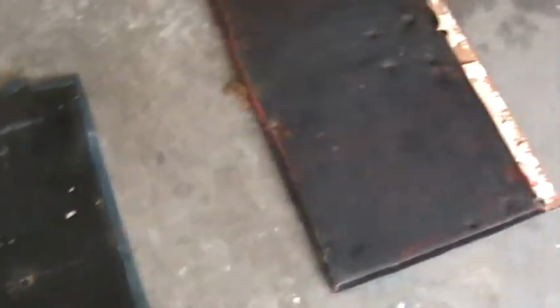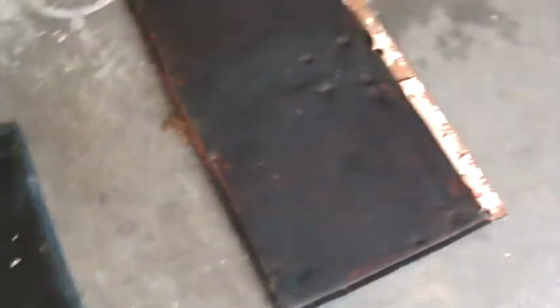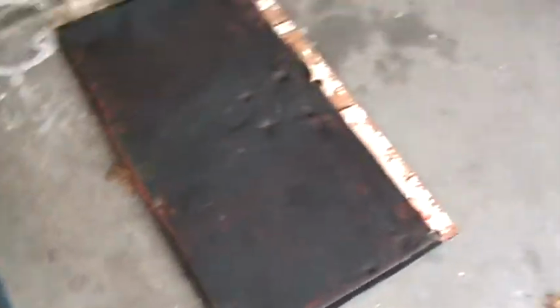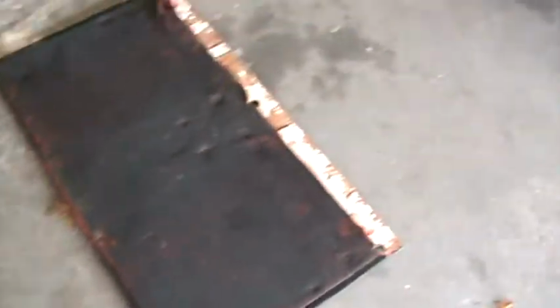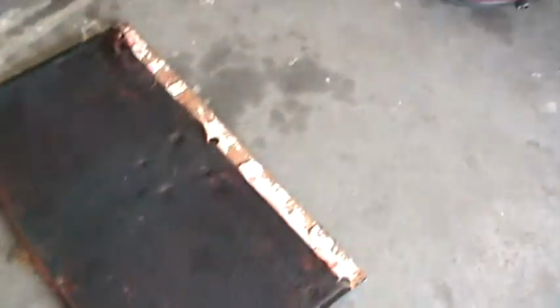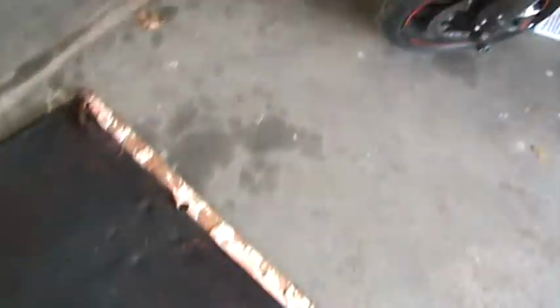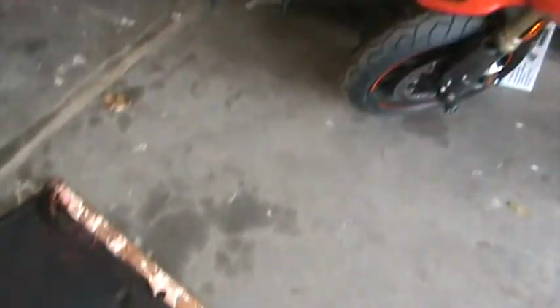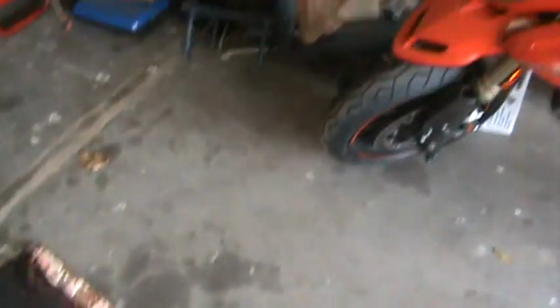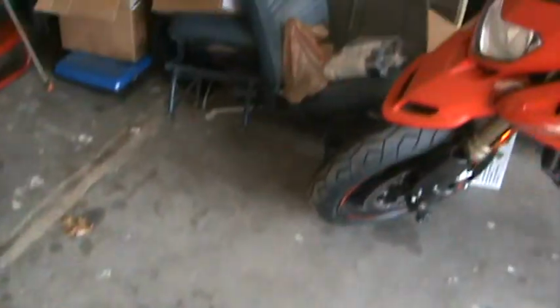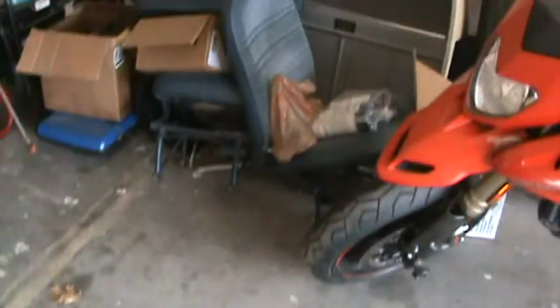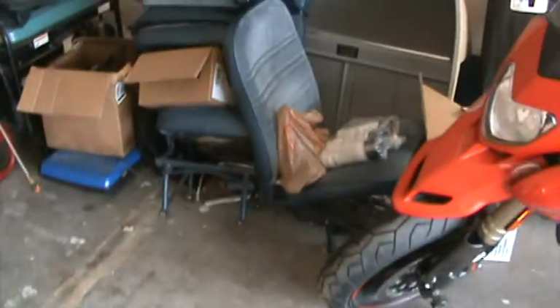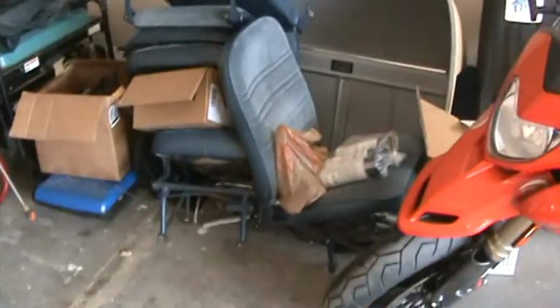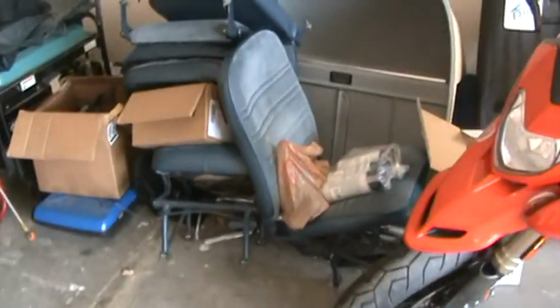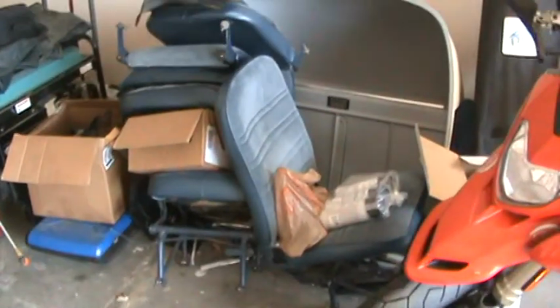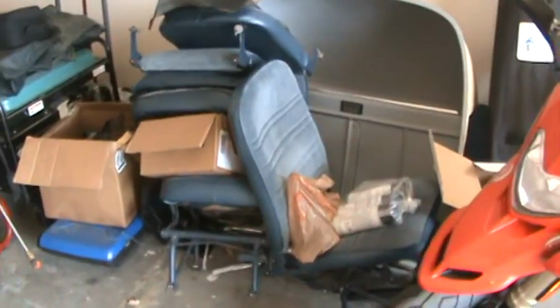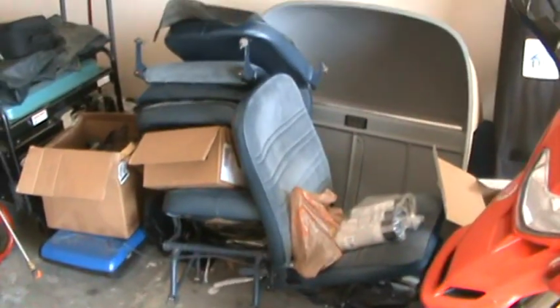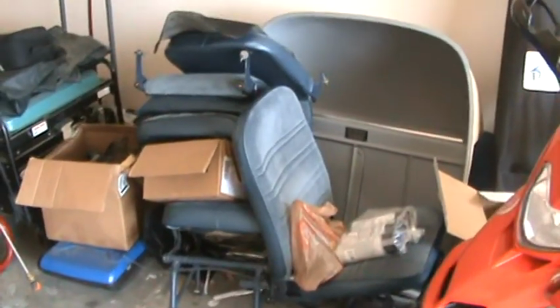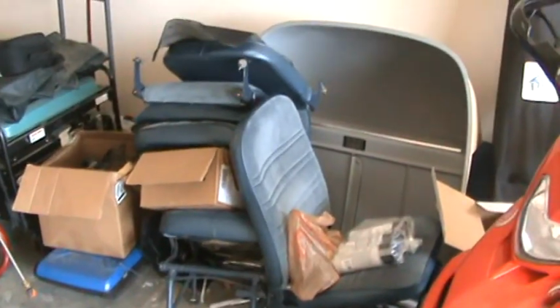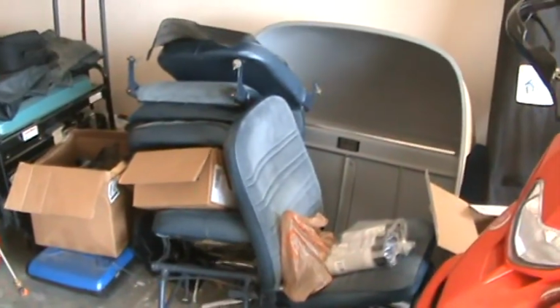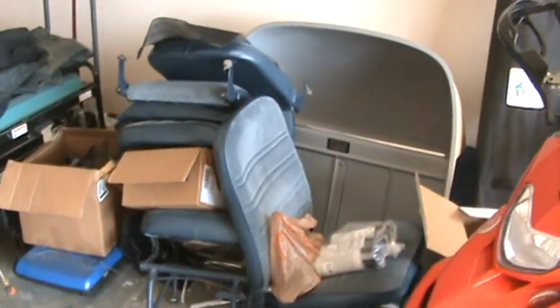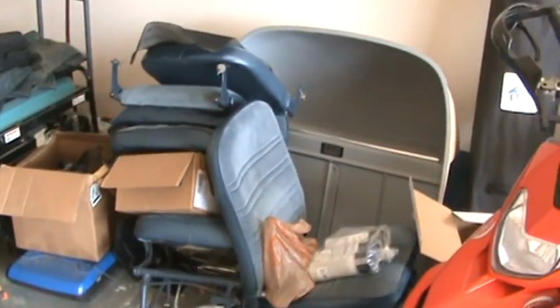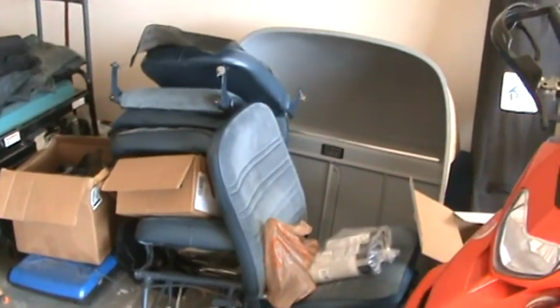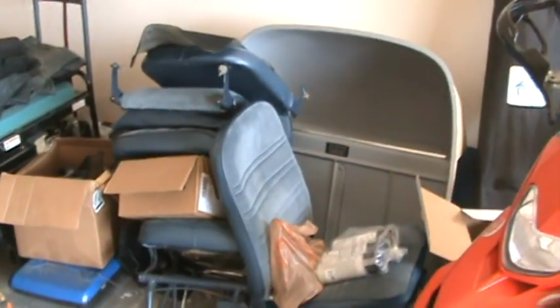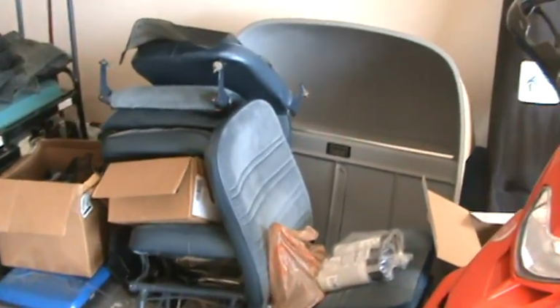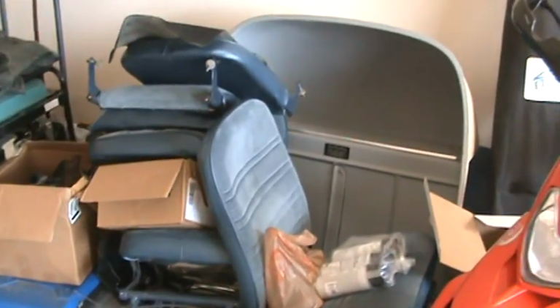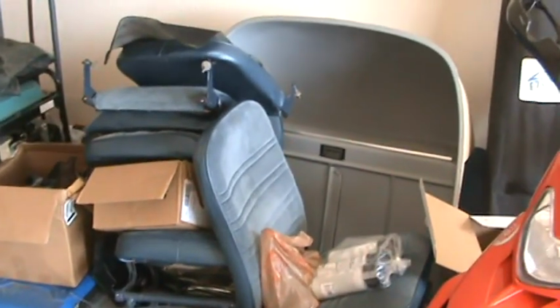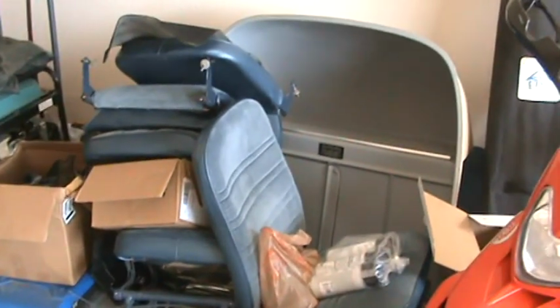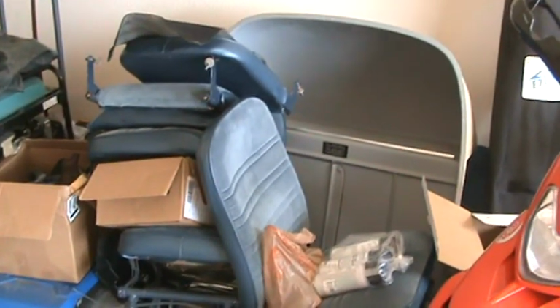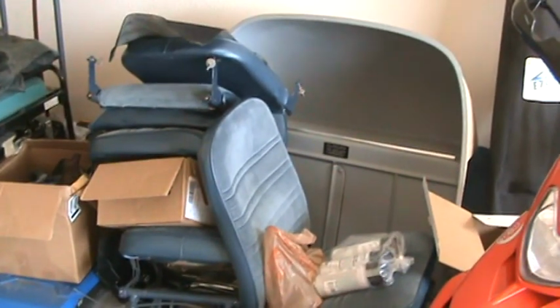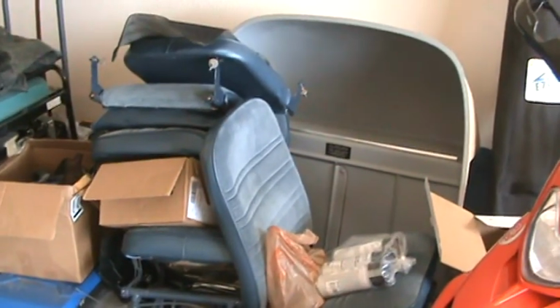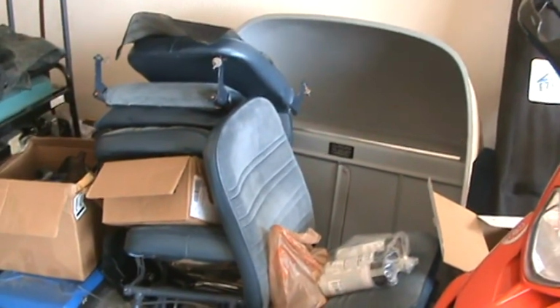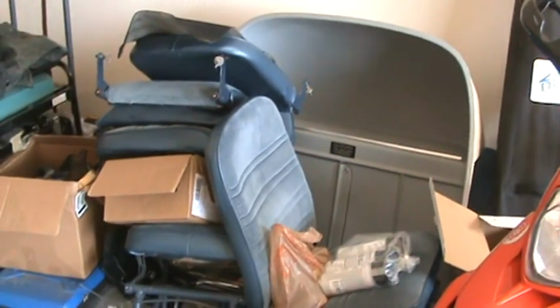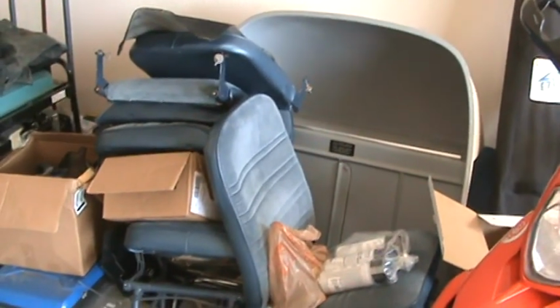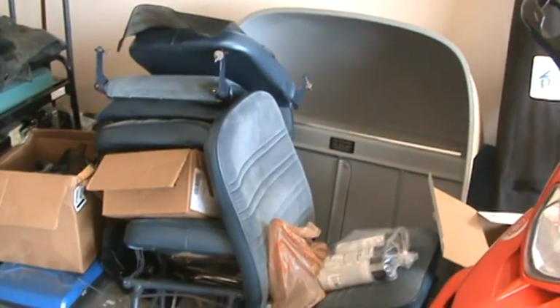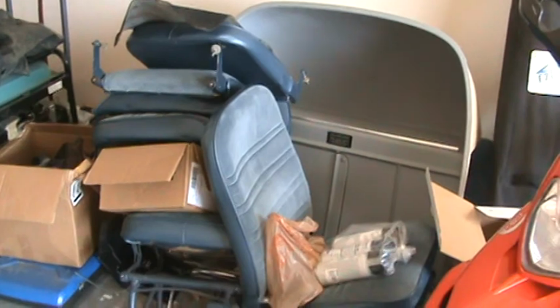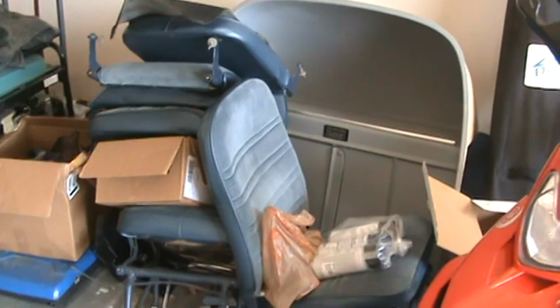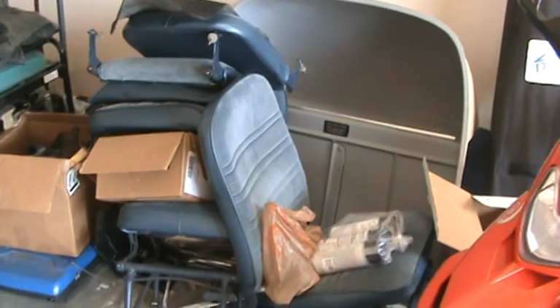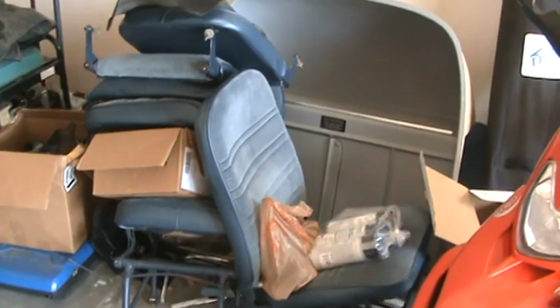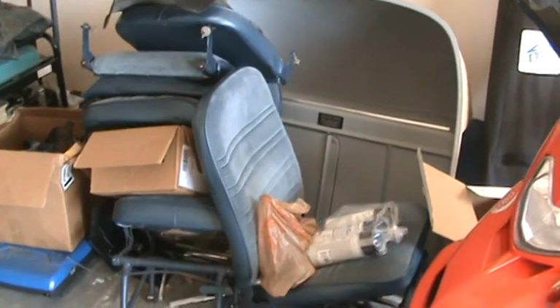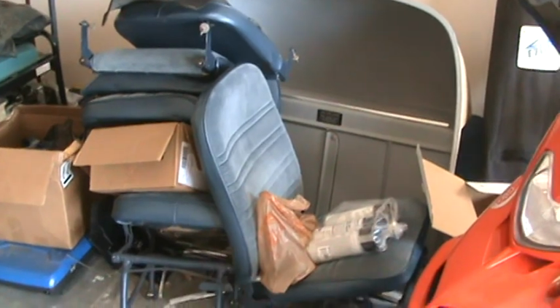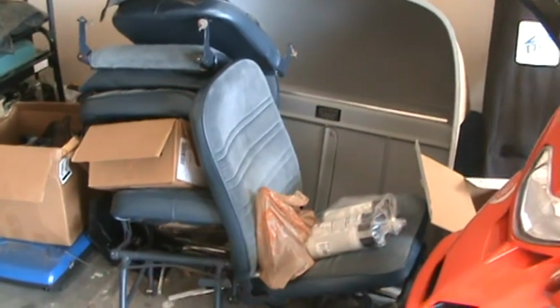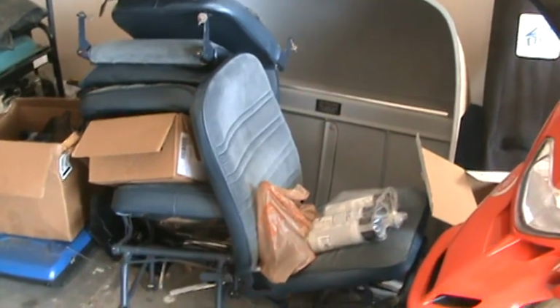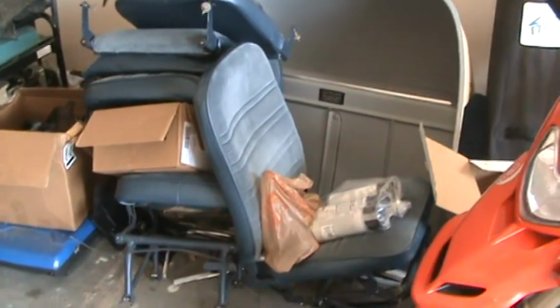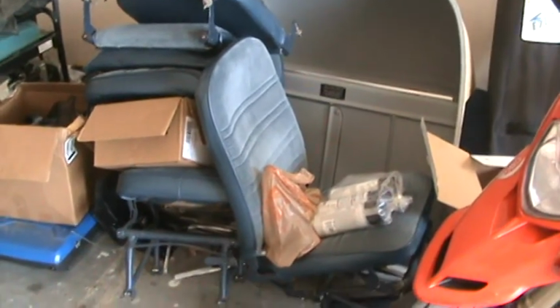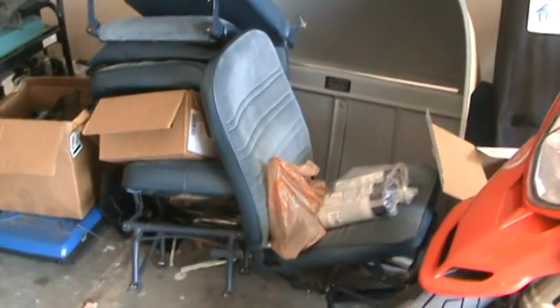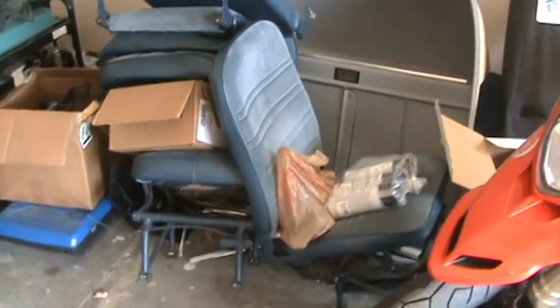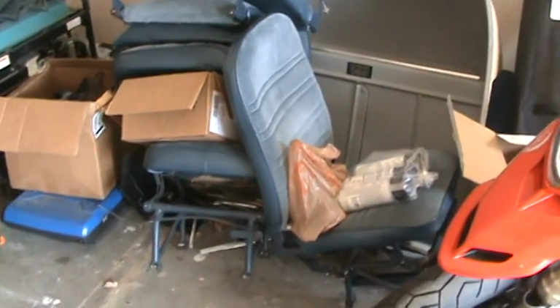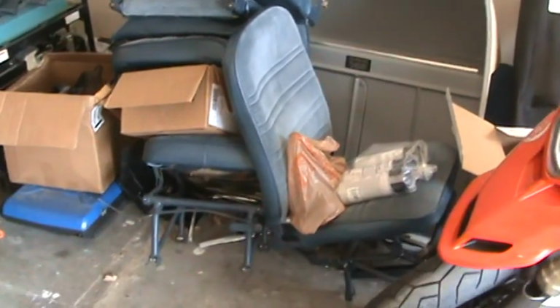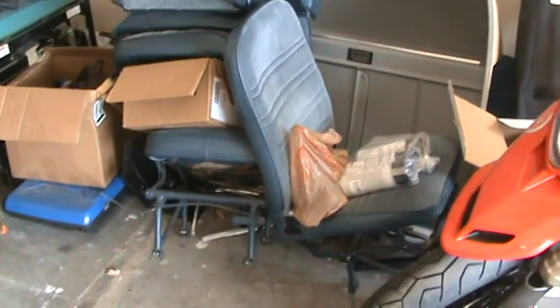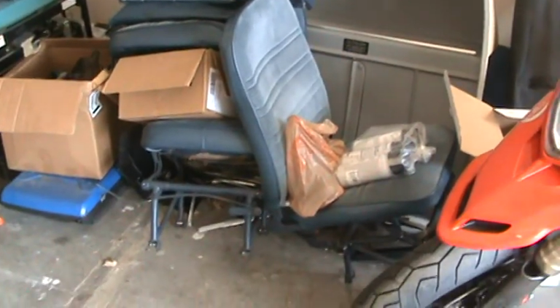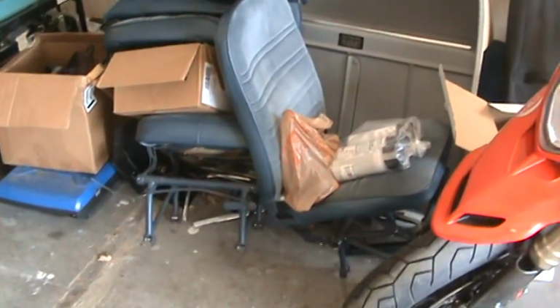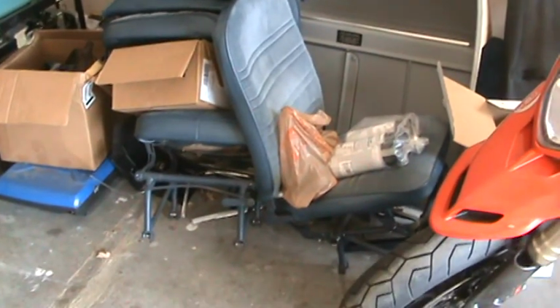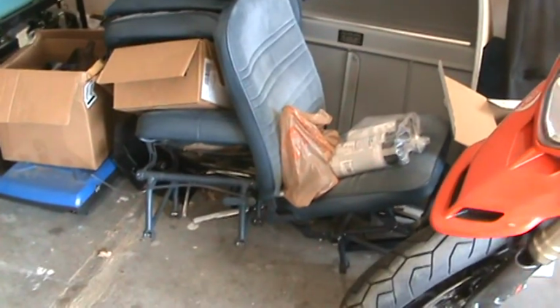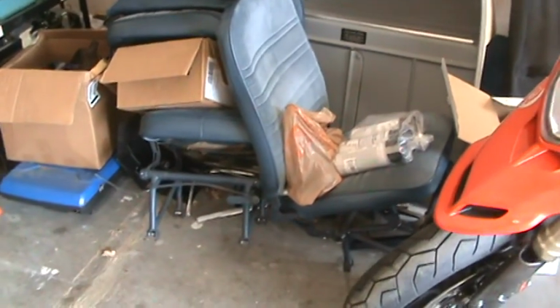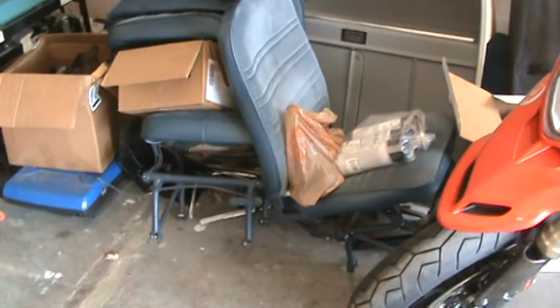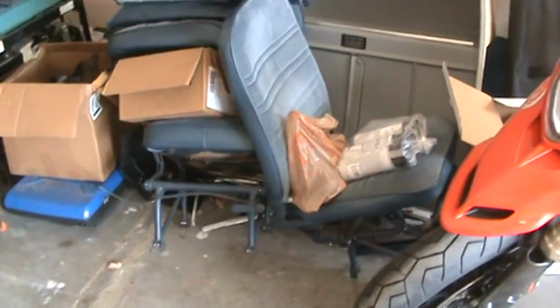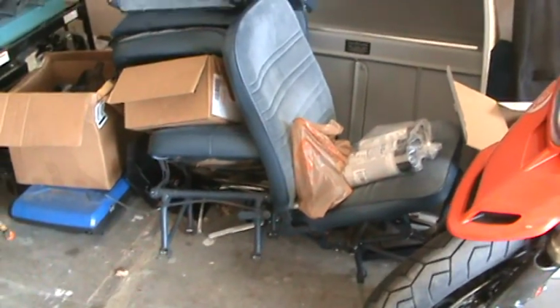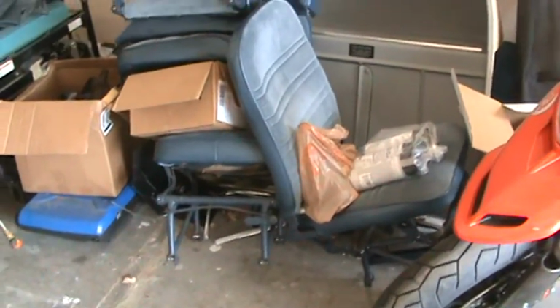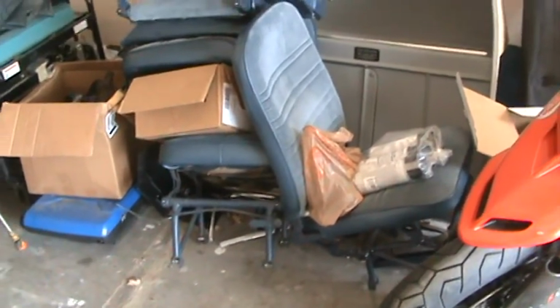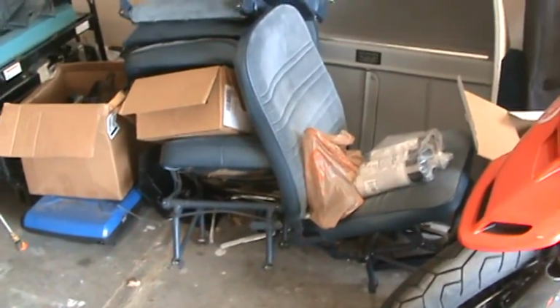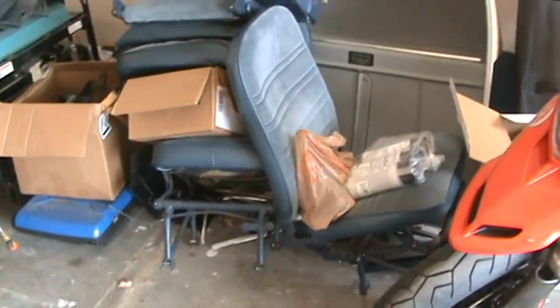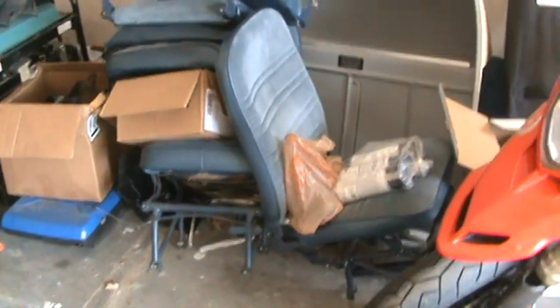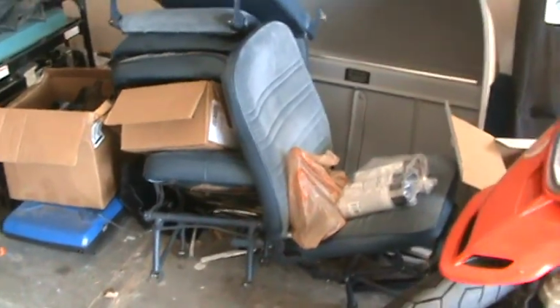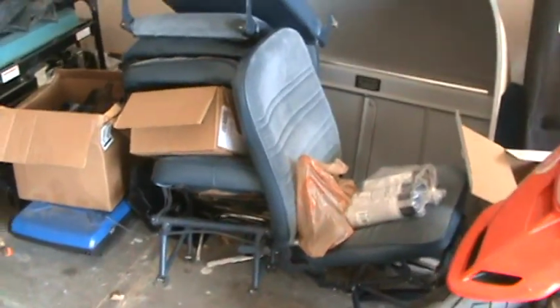That's pretty much the interior. We could get it all back in there for you if you decided to do so.